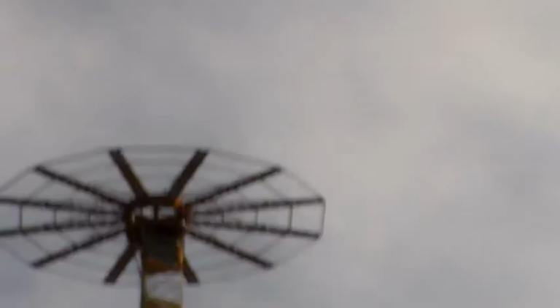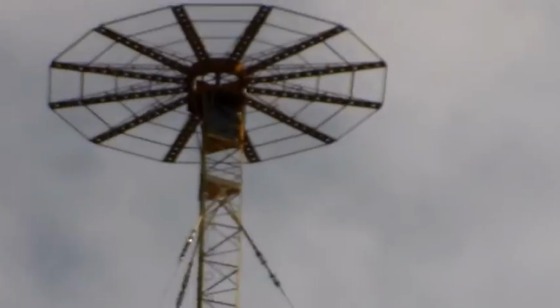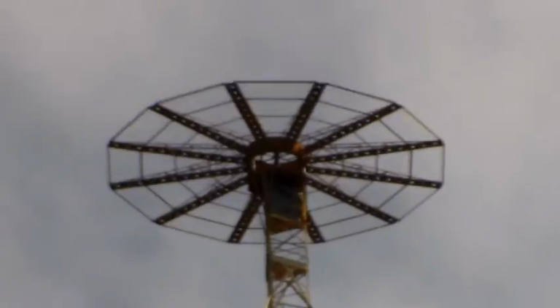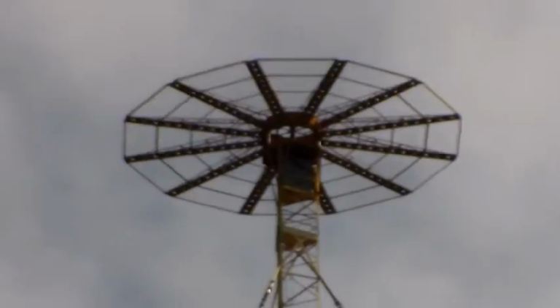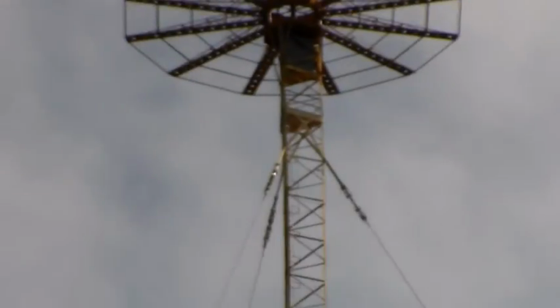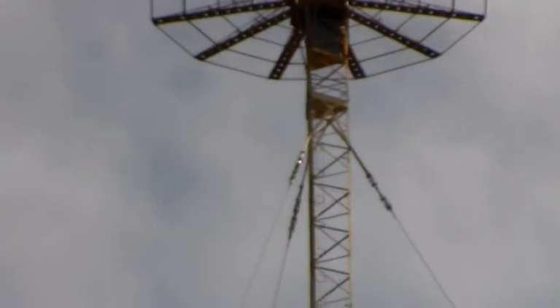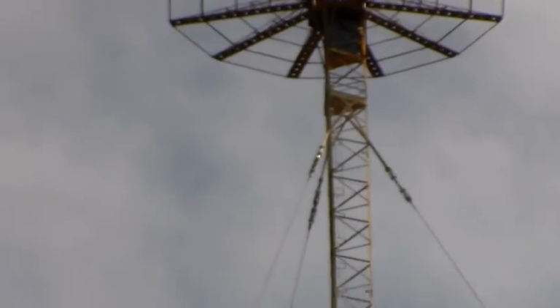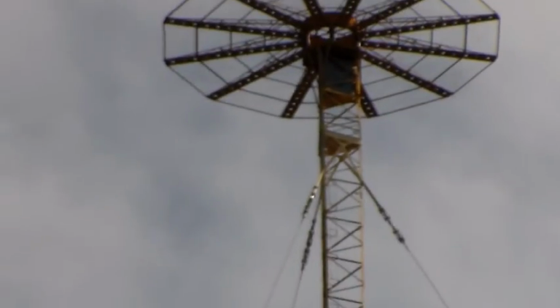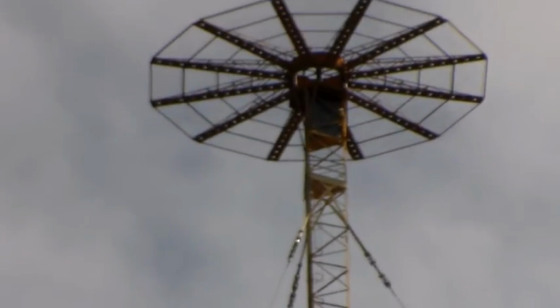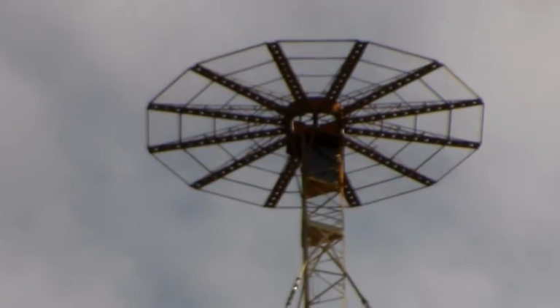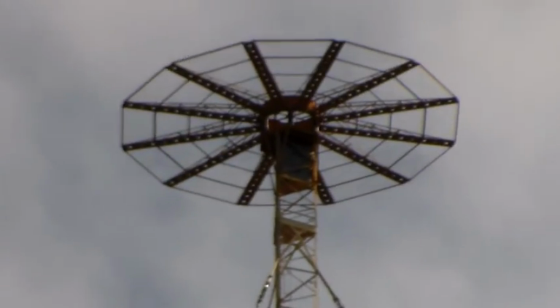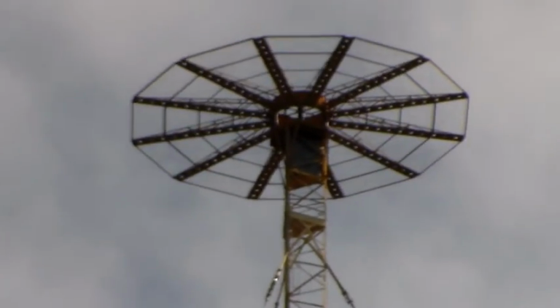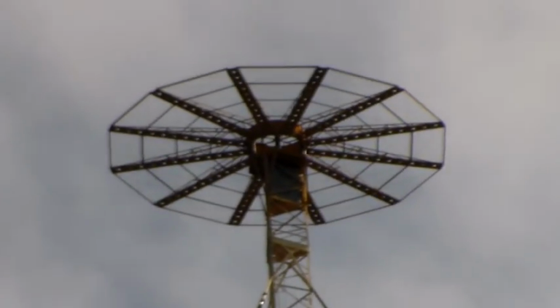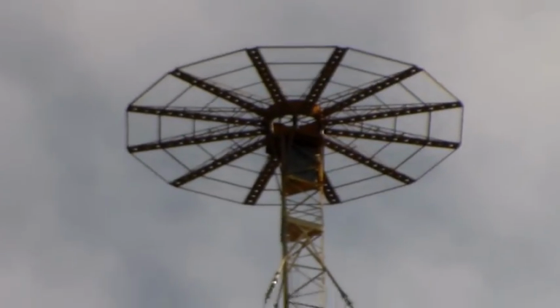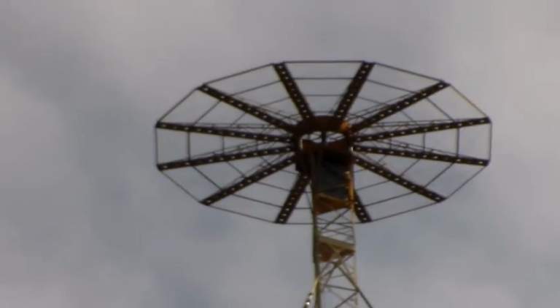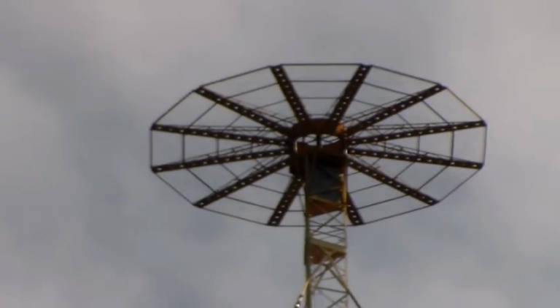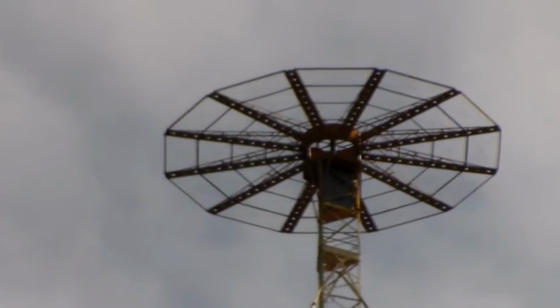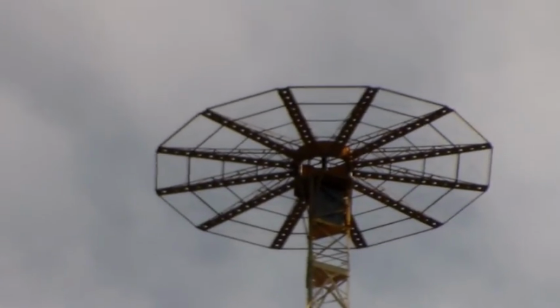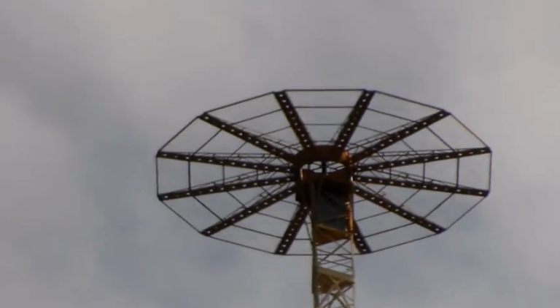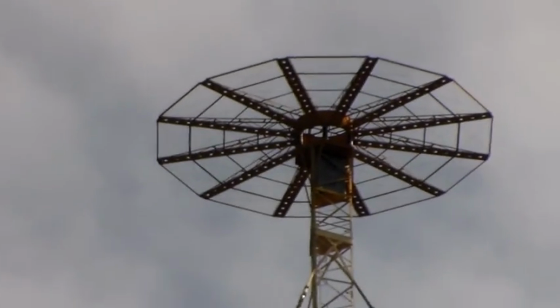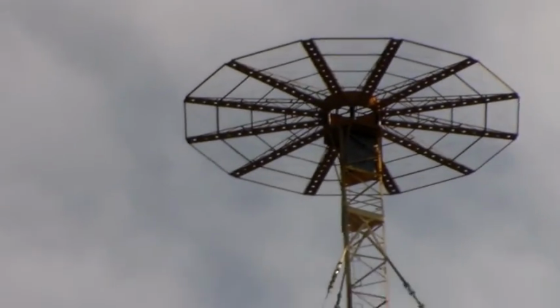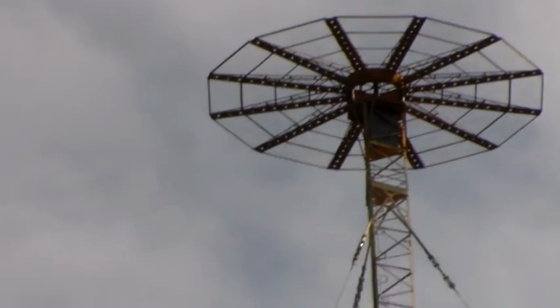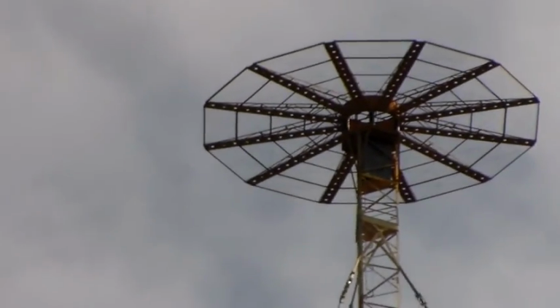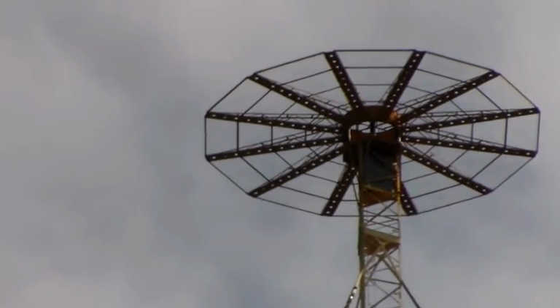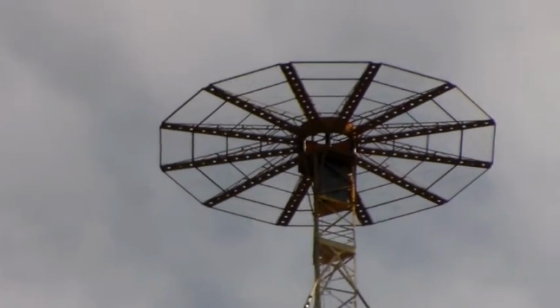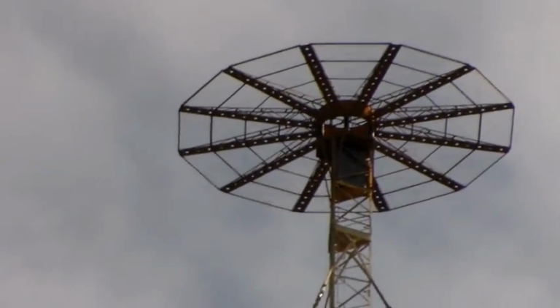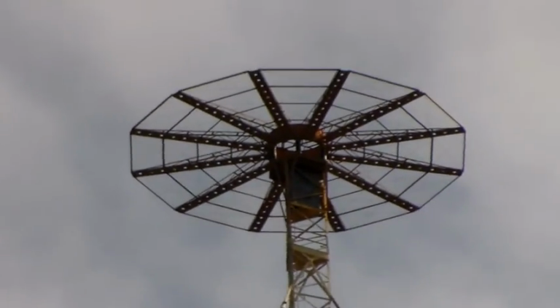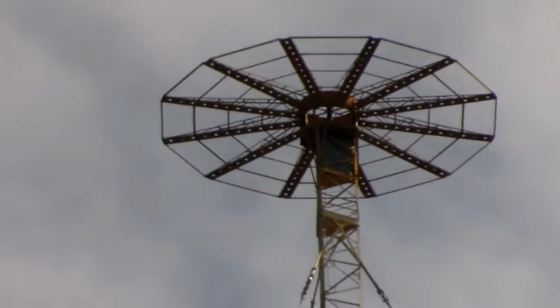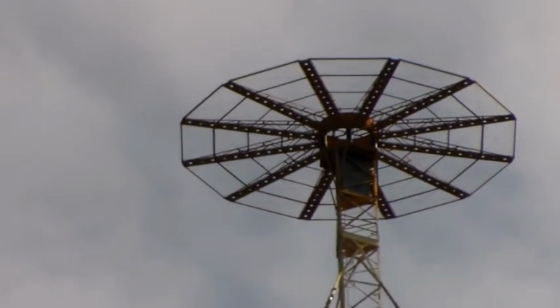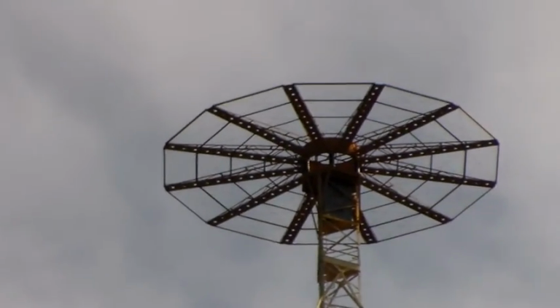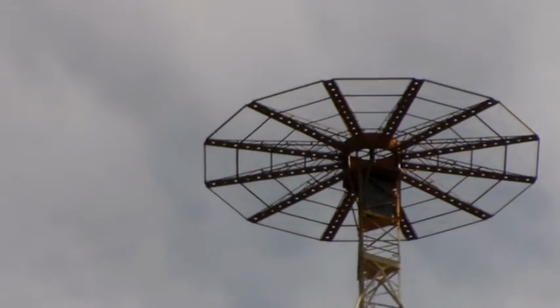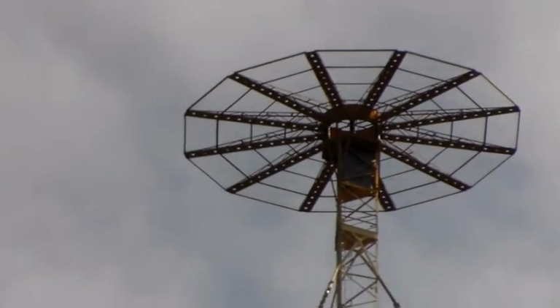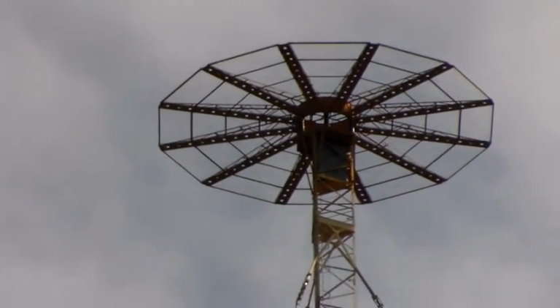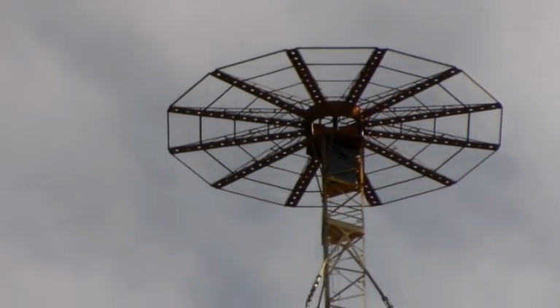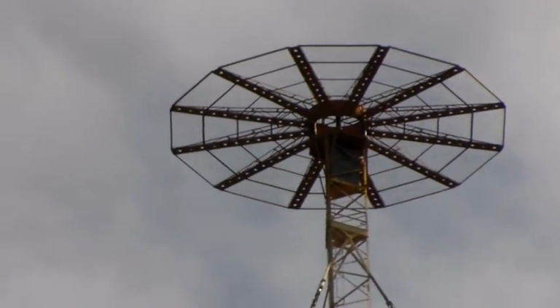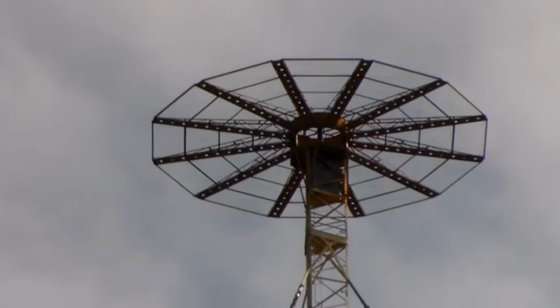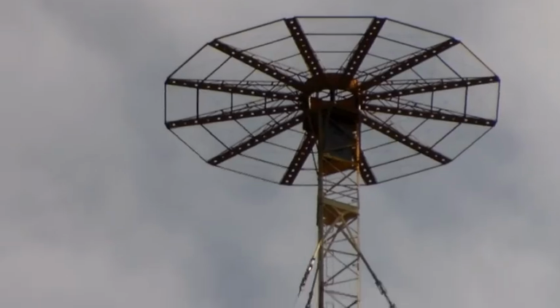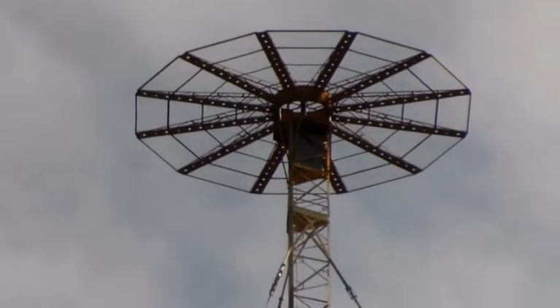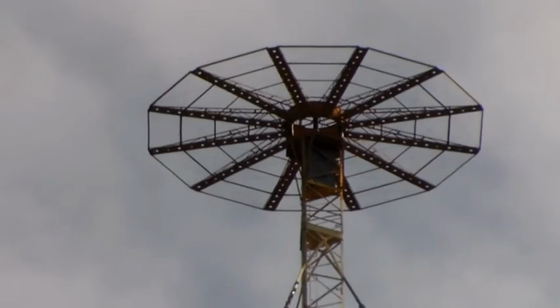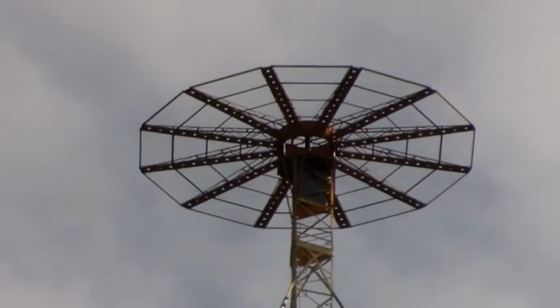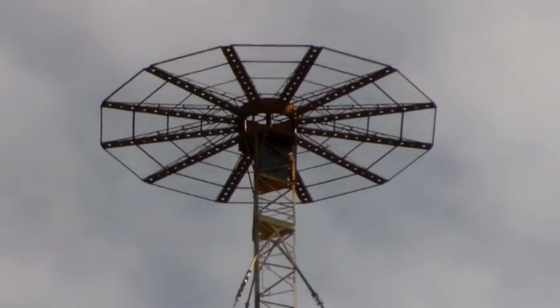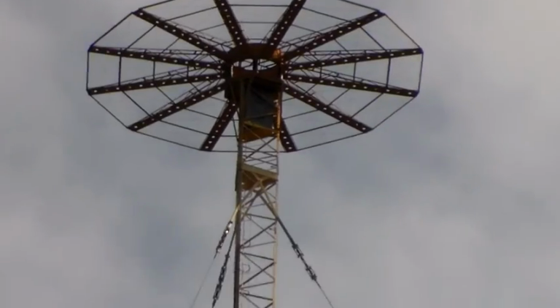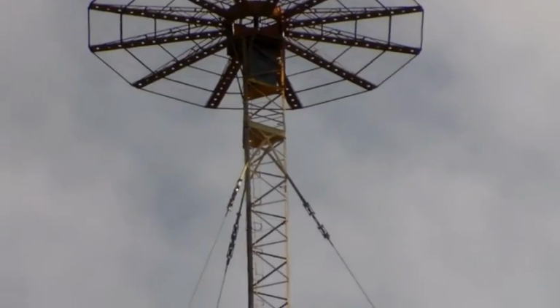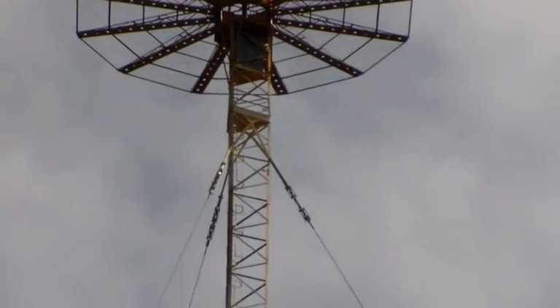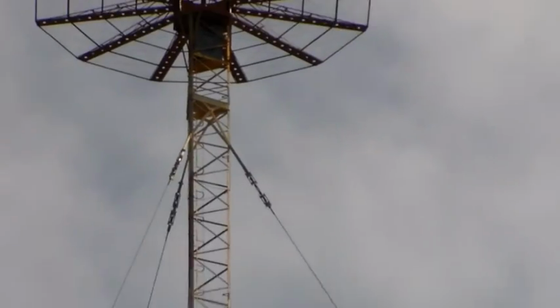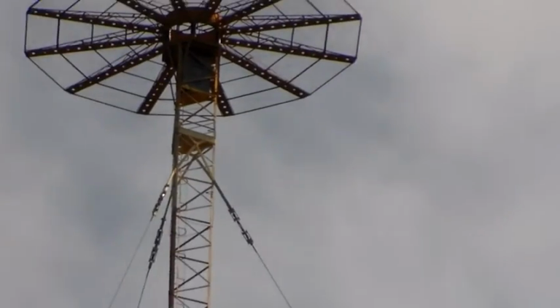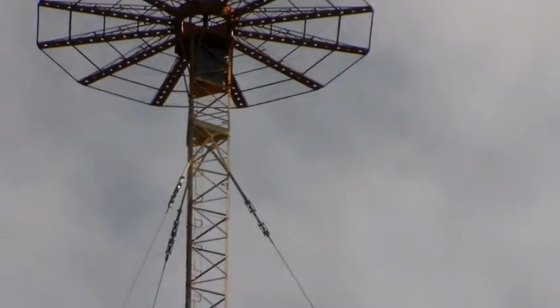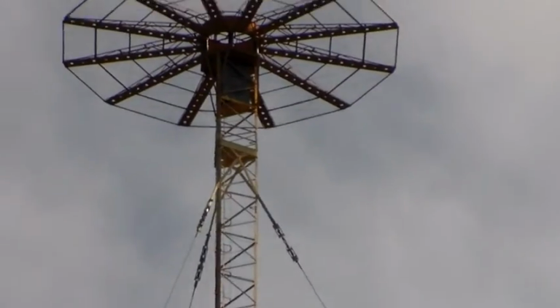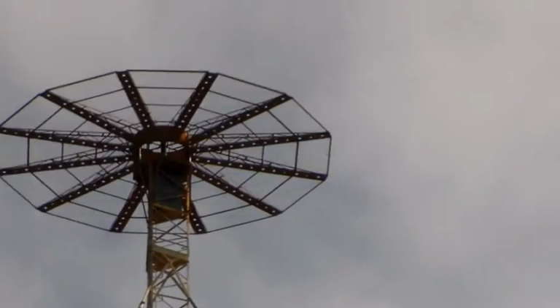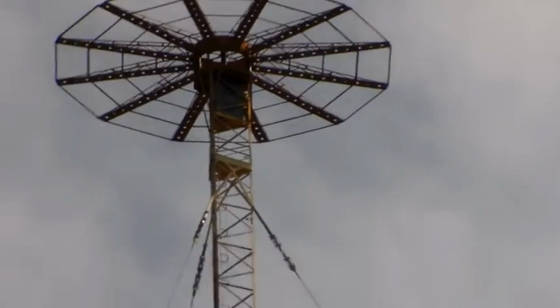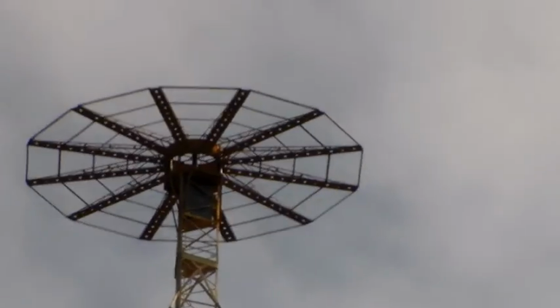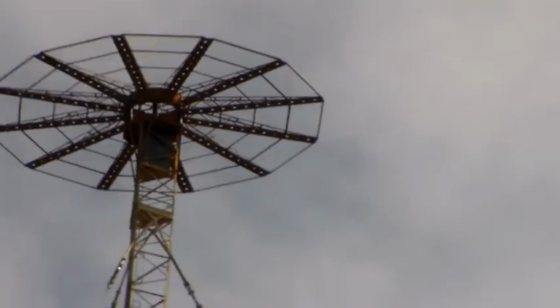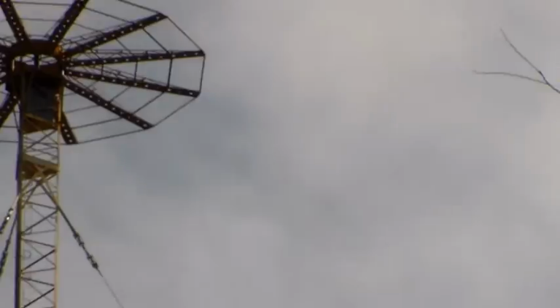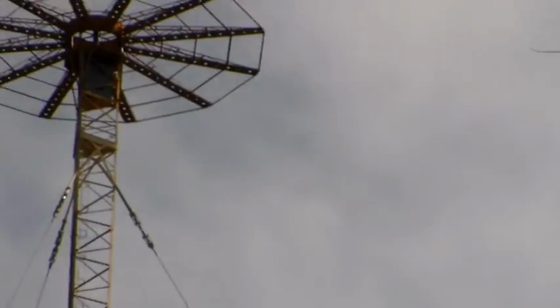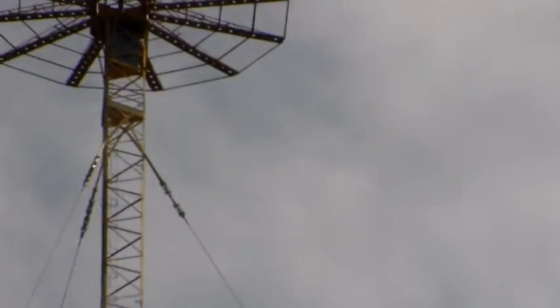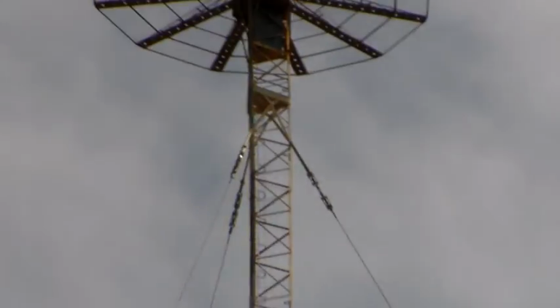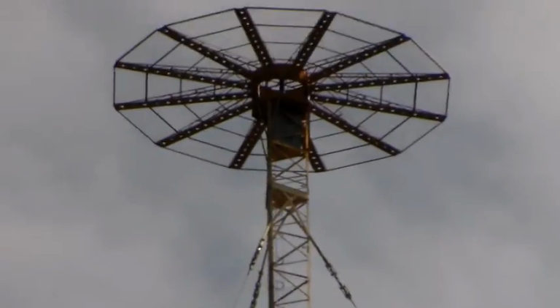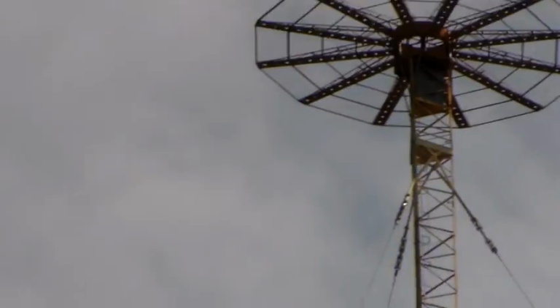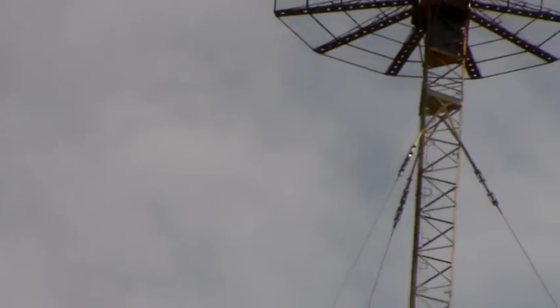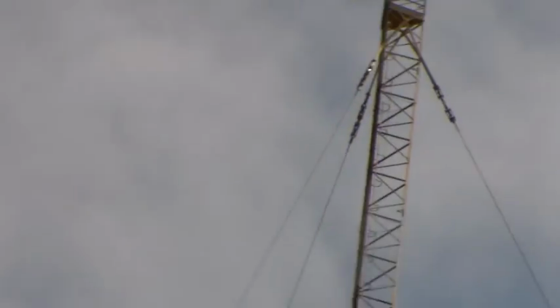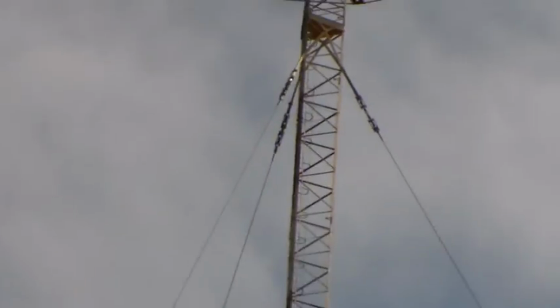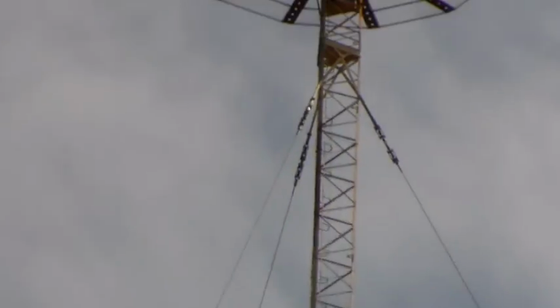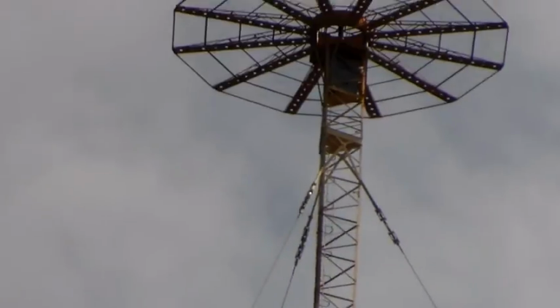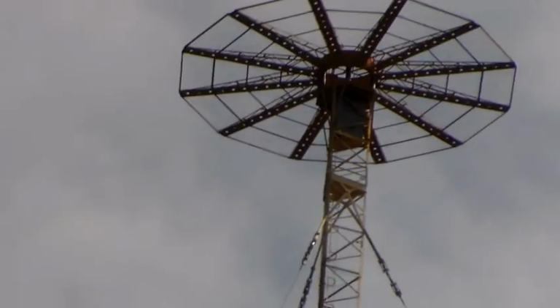But there you go. That's the capacity hat on the top of the mast there. I wonder if I can actually keep that in shot.